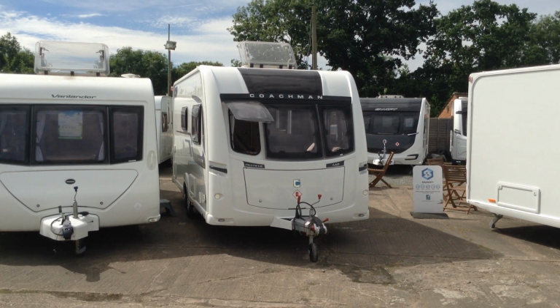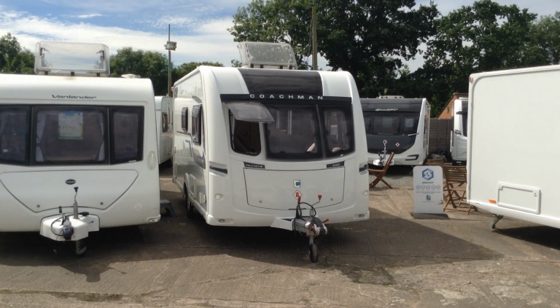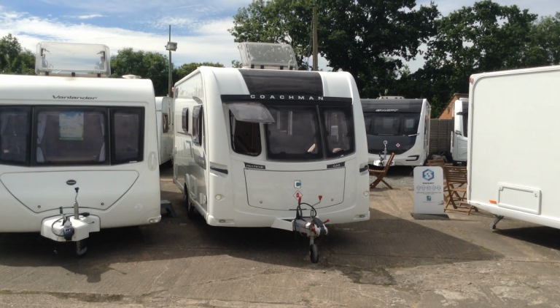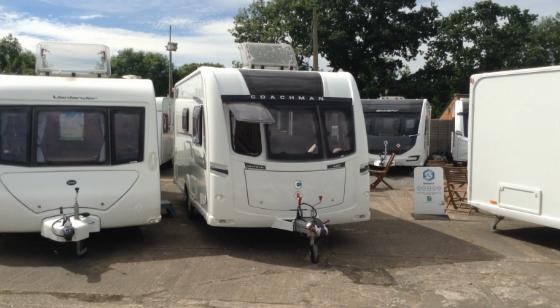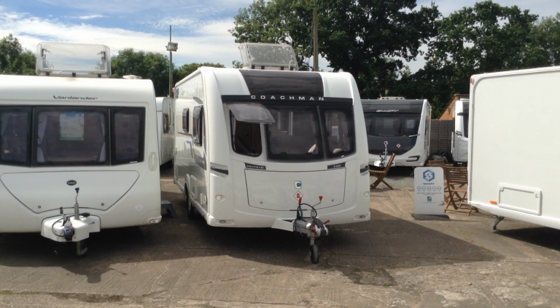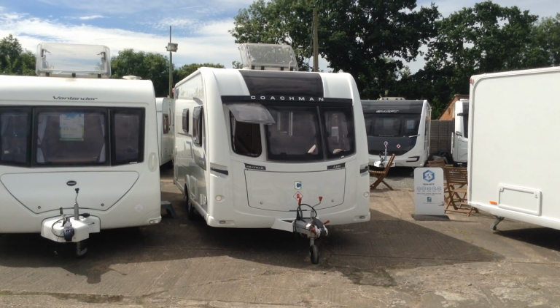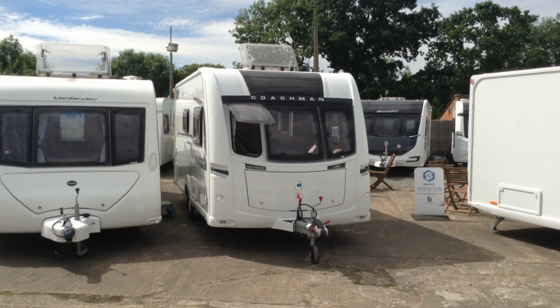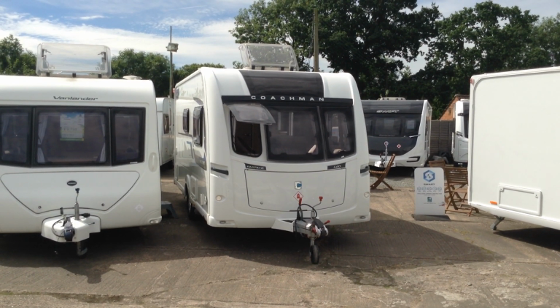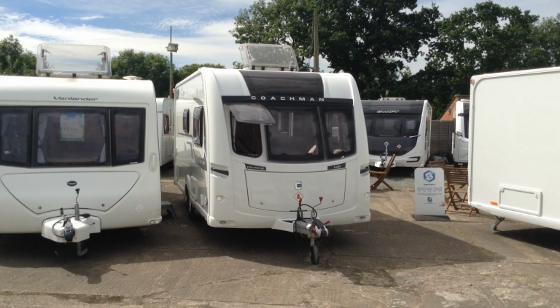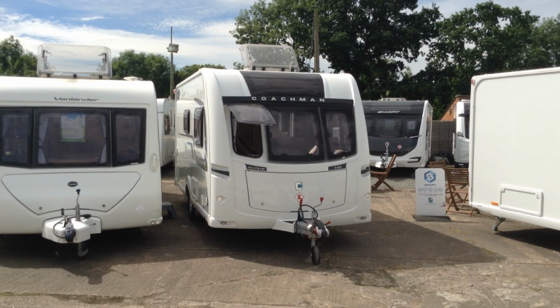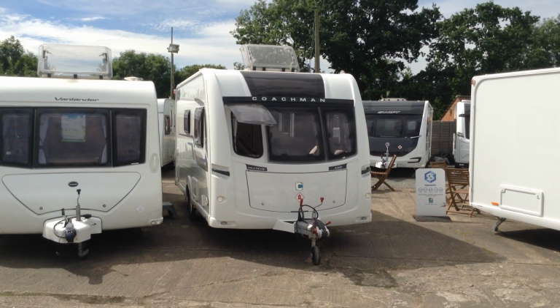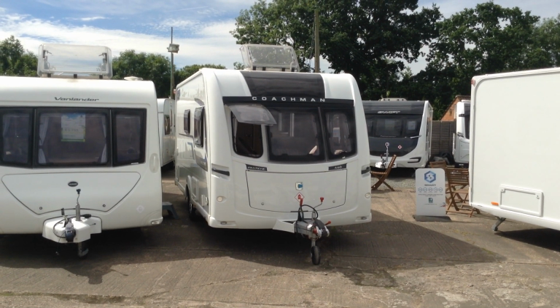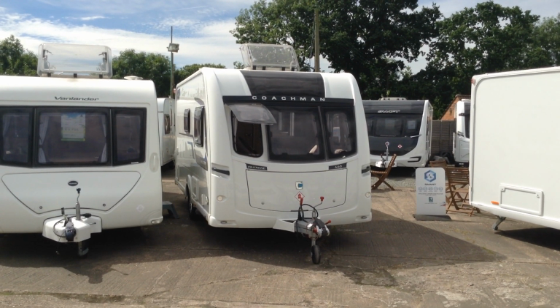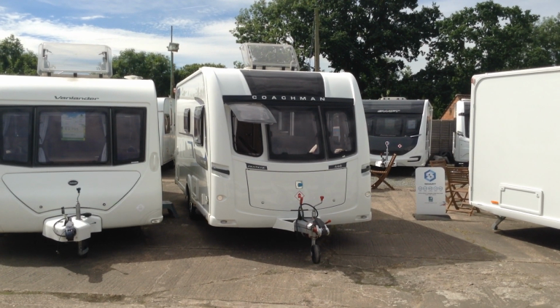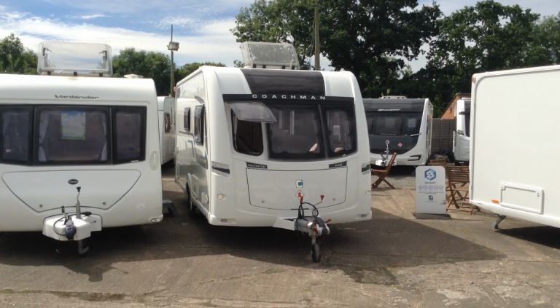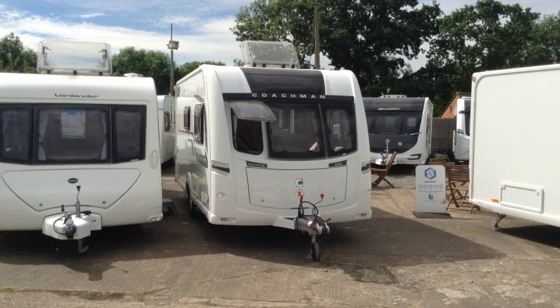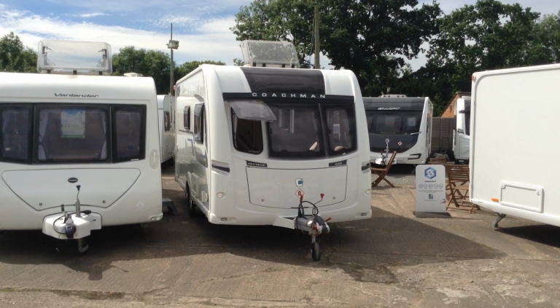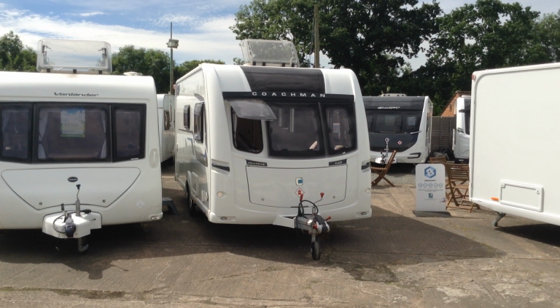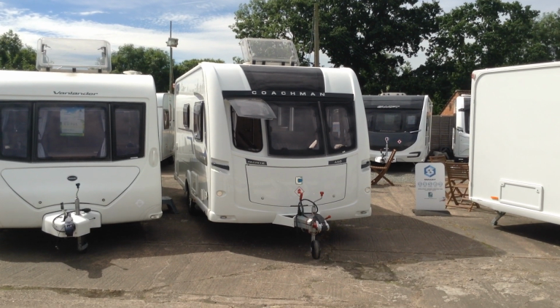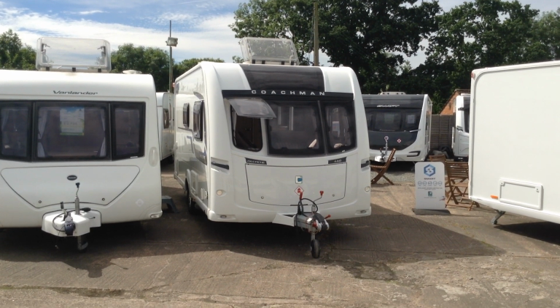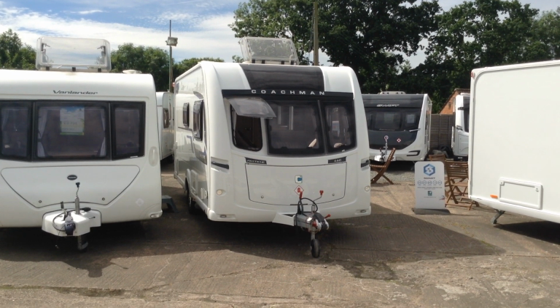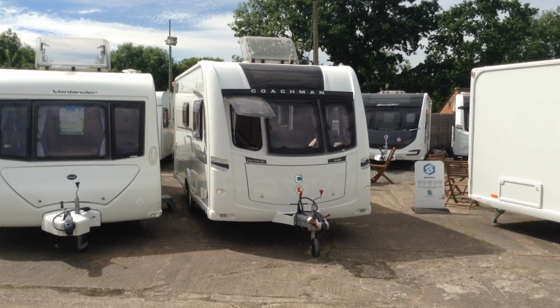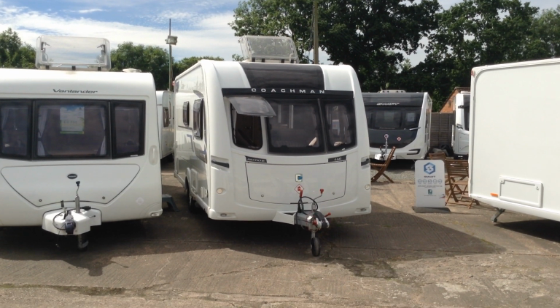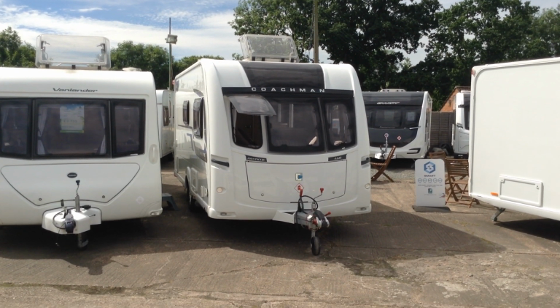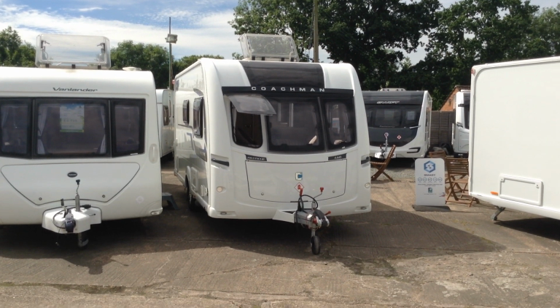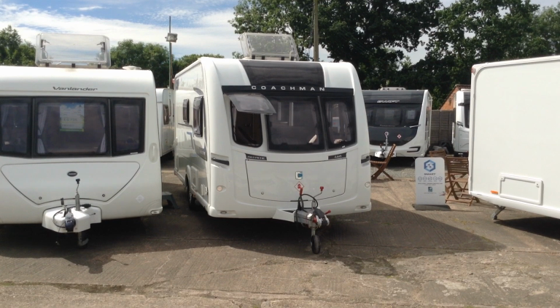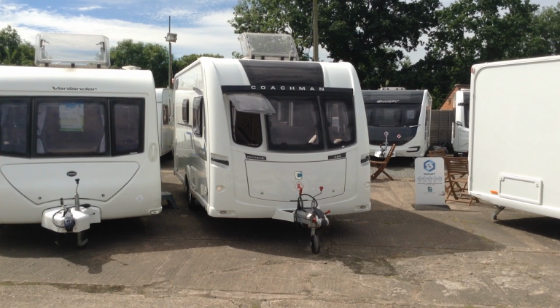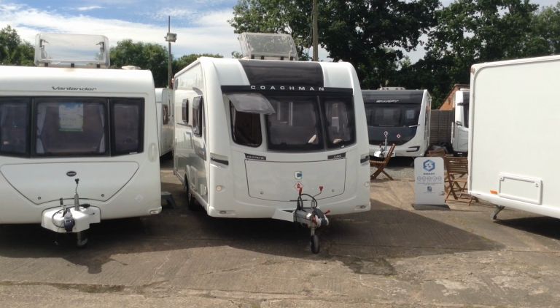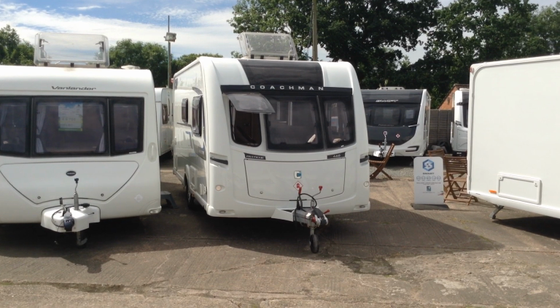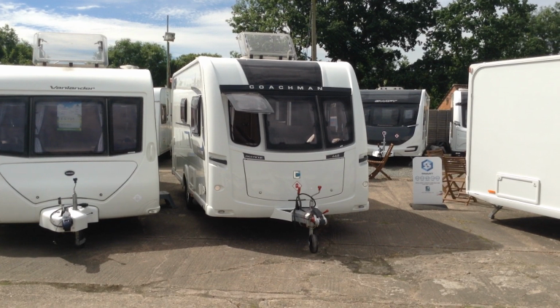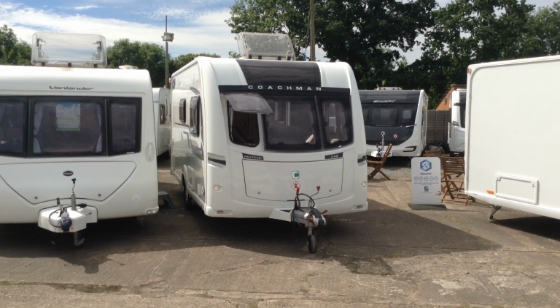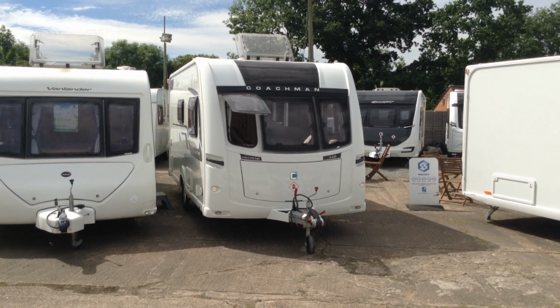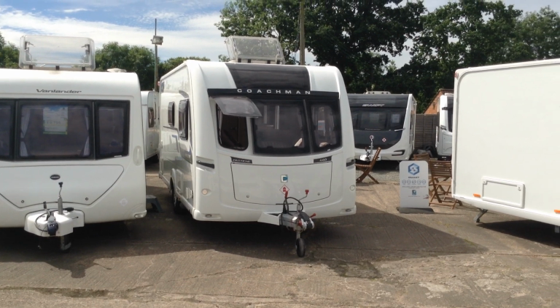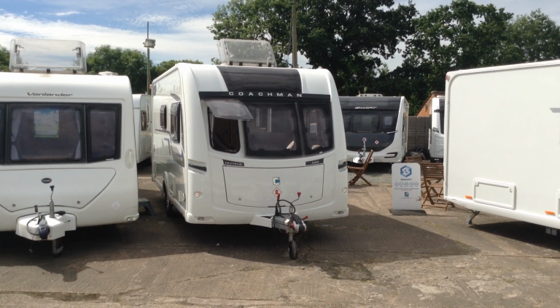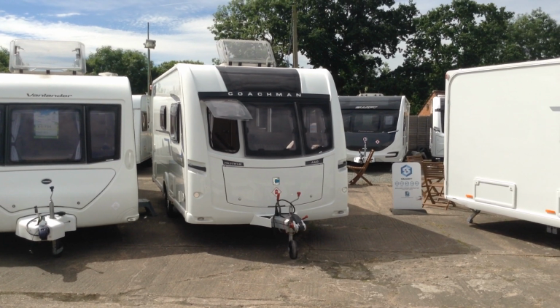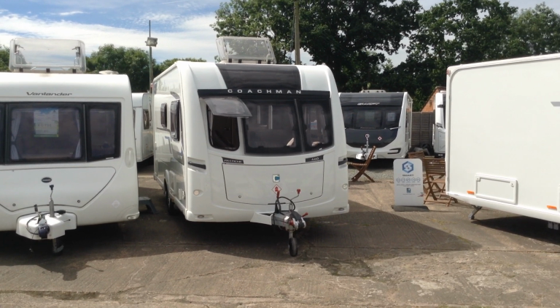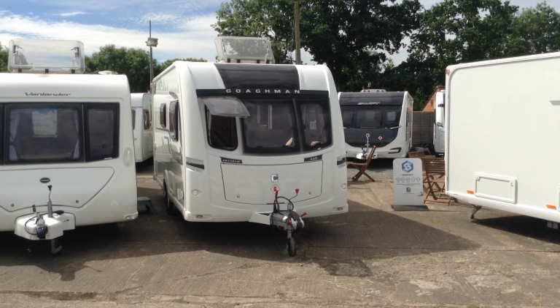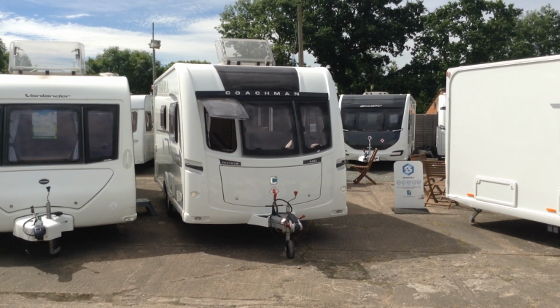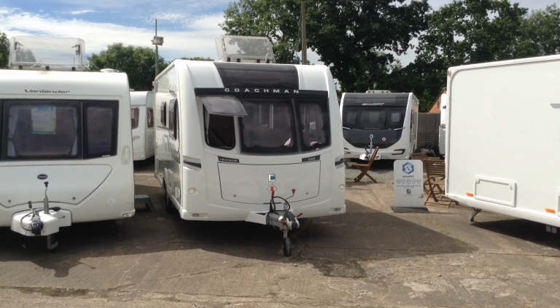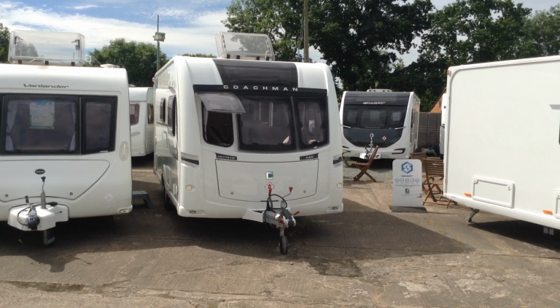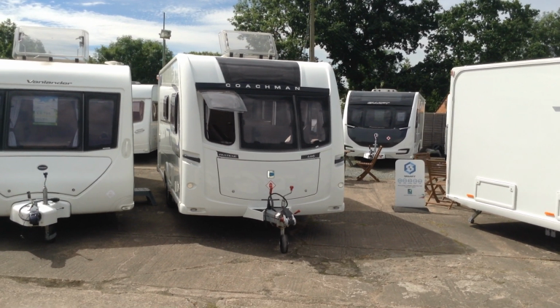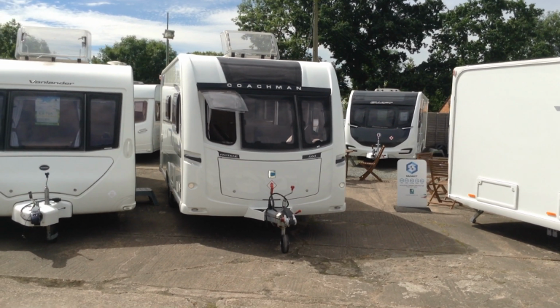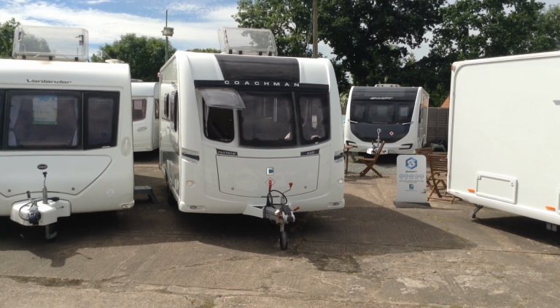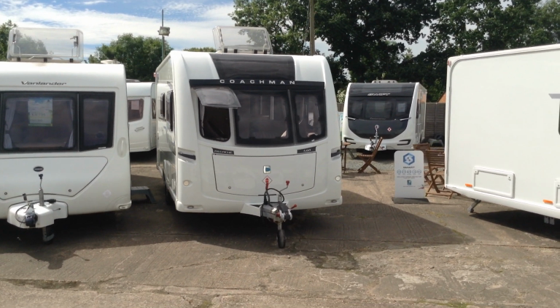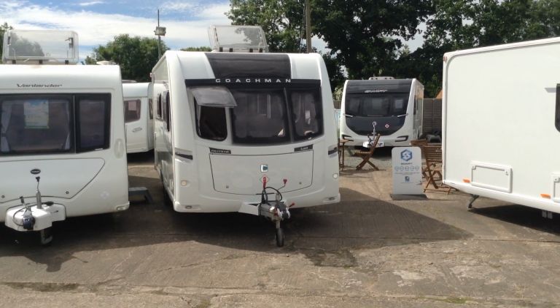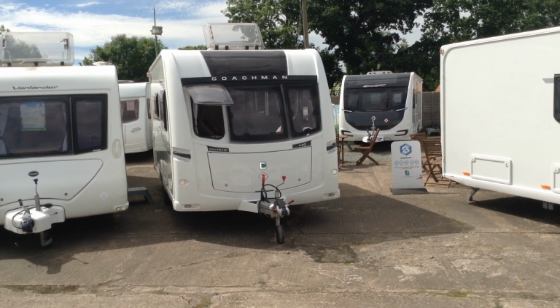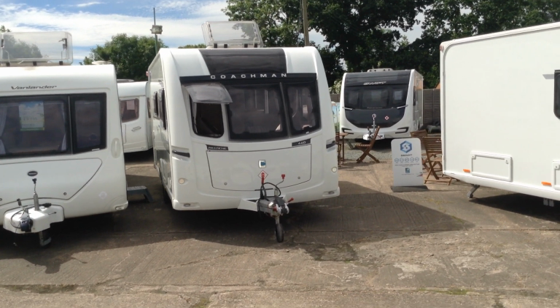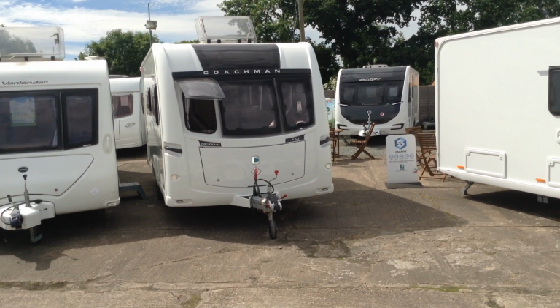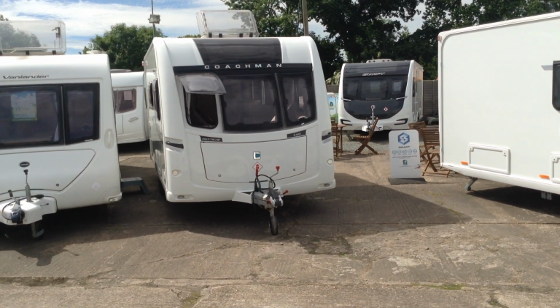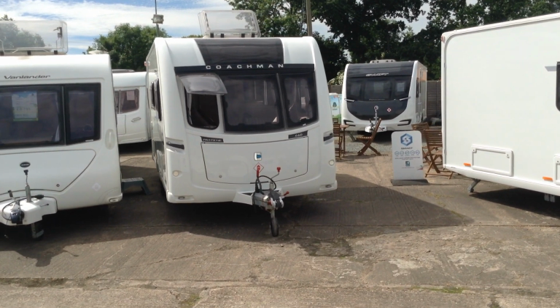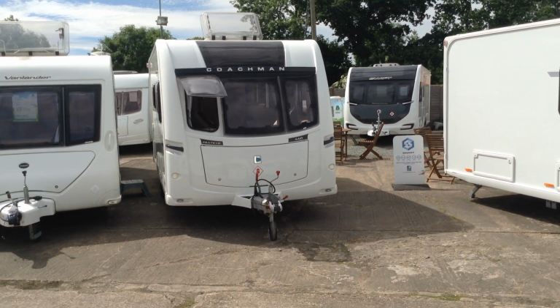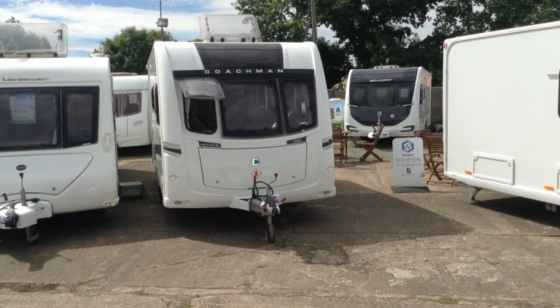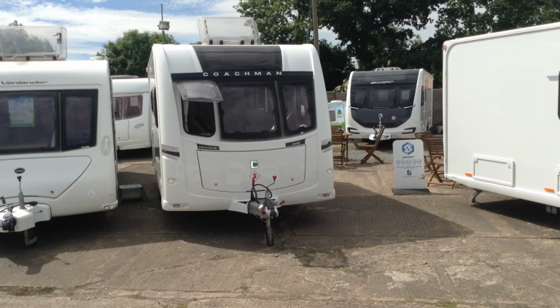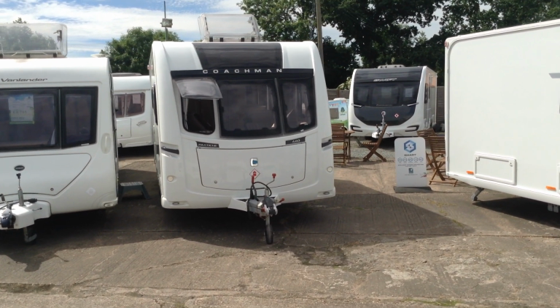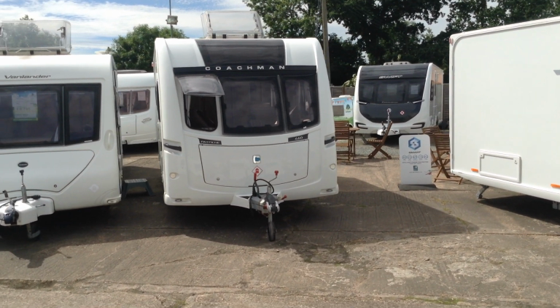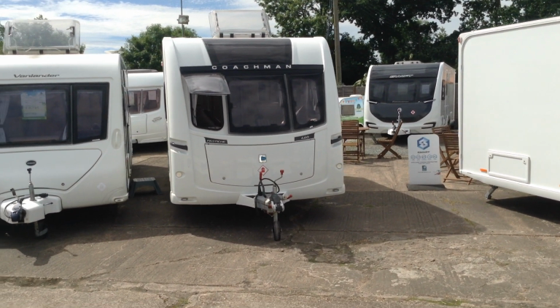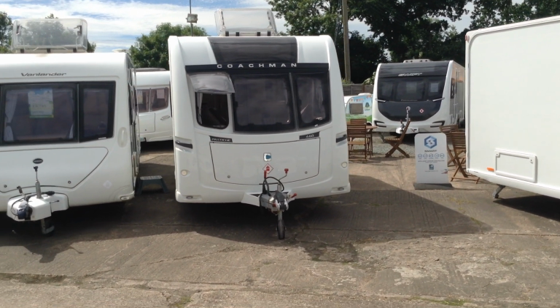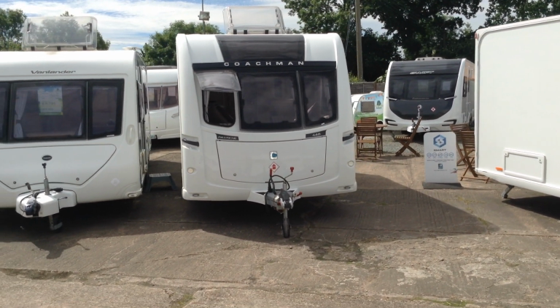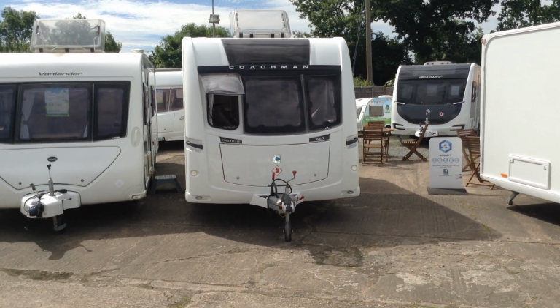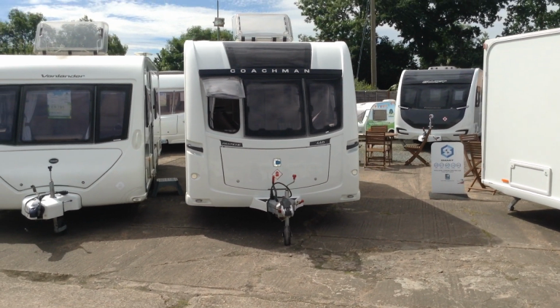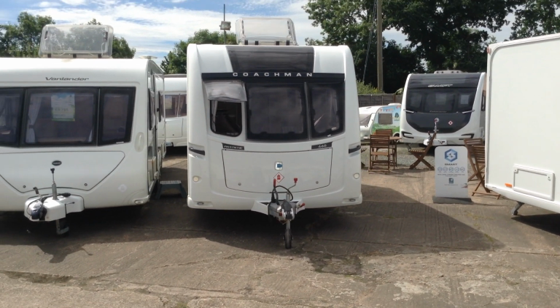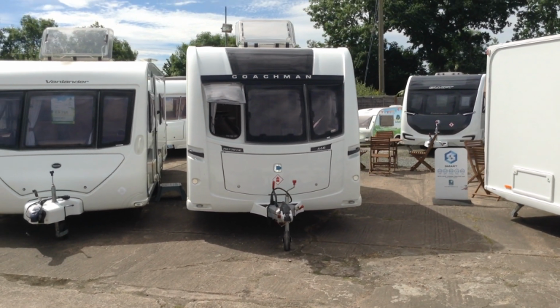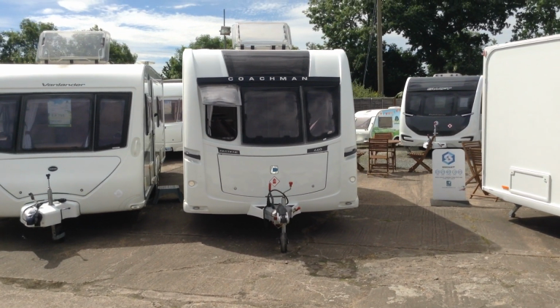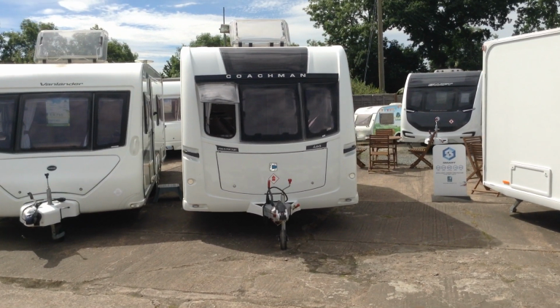Hi, it's Gary at Broad Lane Leisure. Today I'm going to show you around this 2016 Coachman Pastiche 460-2.